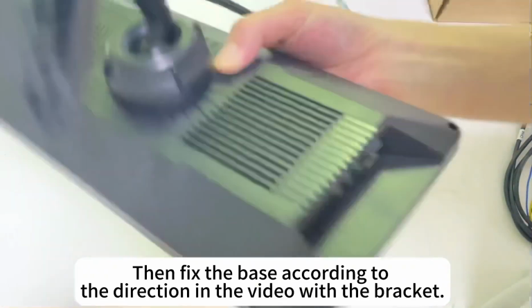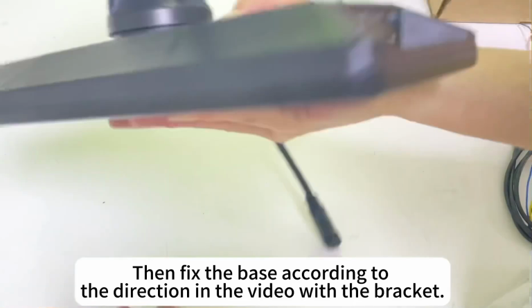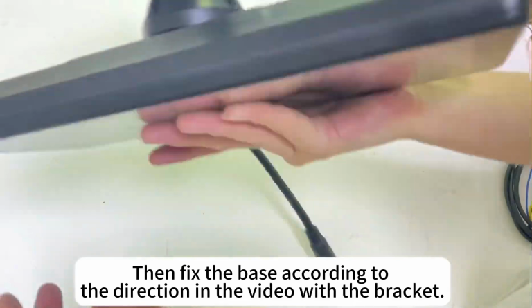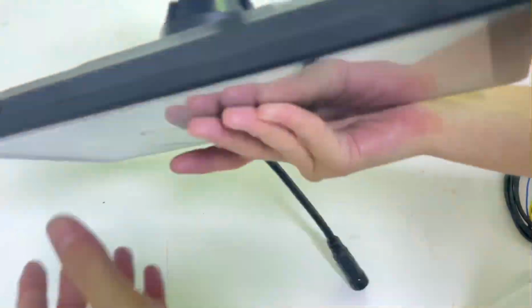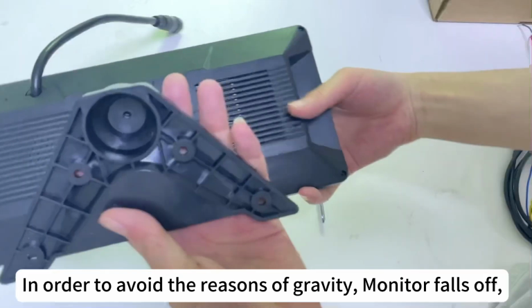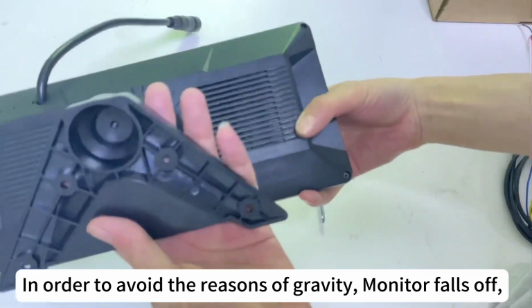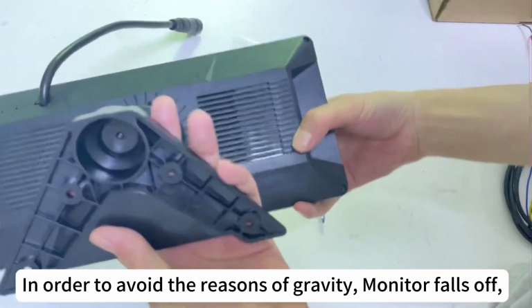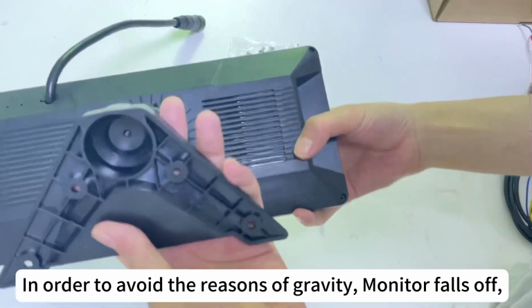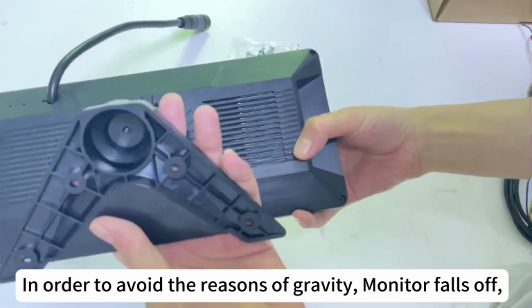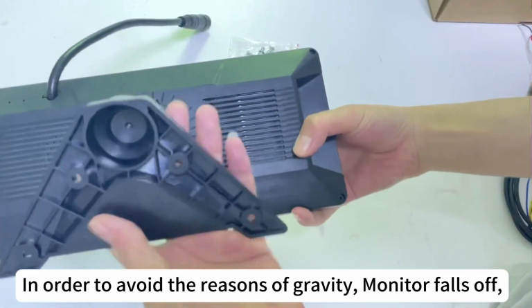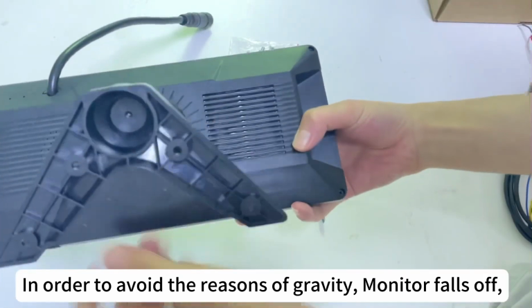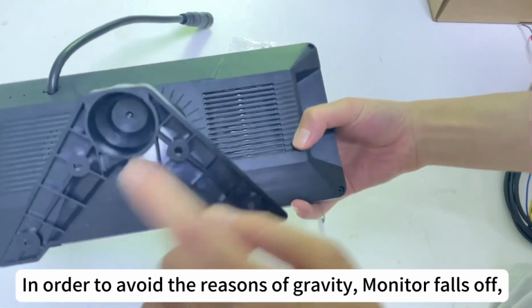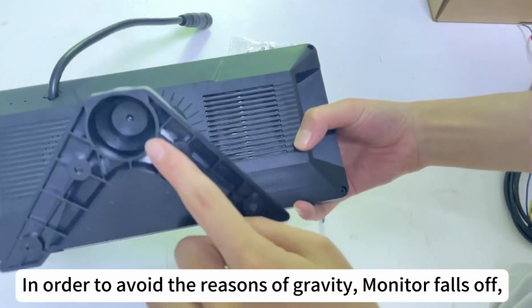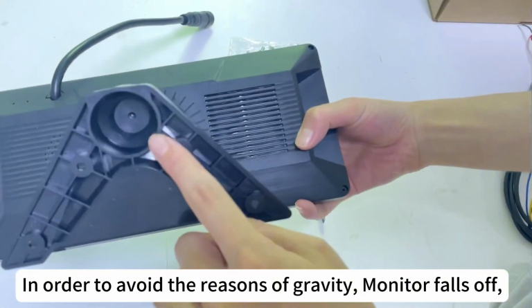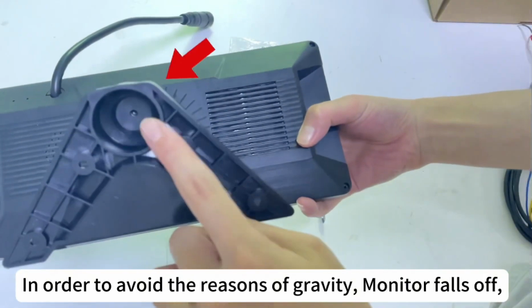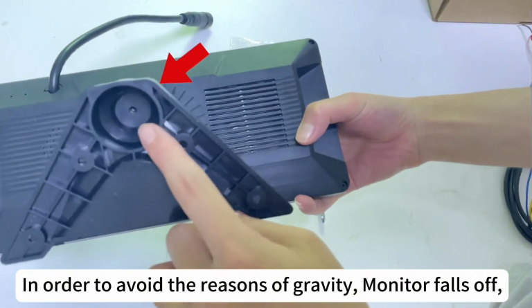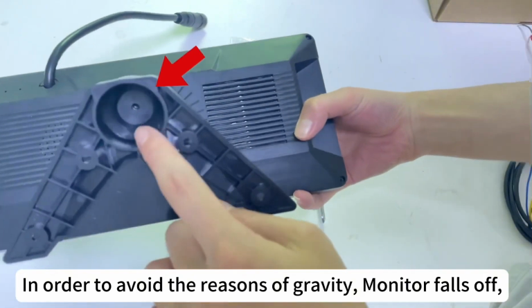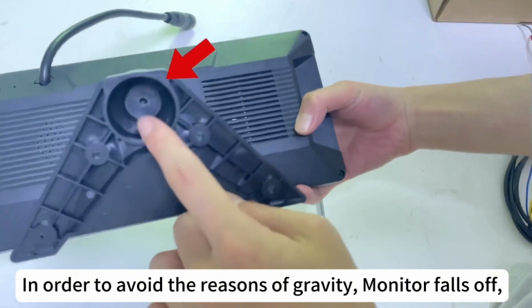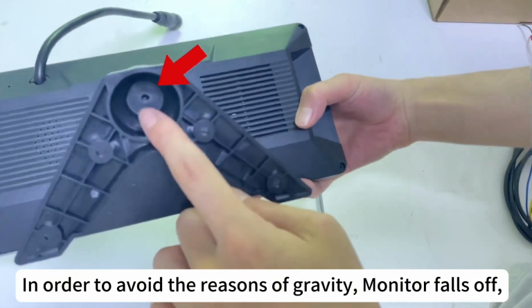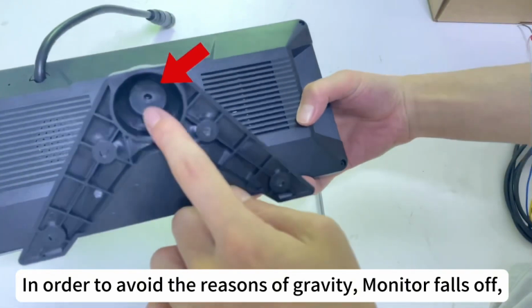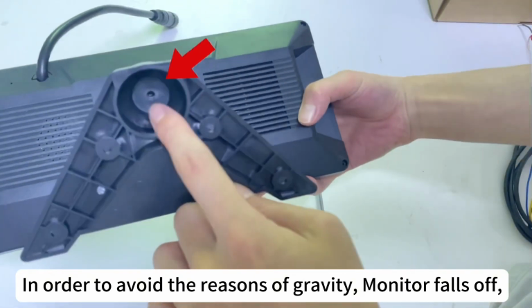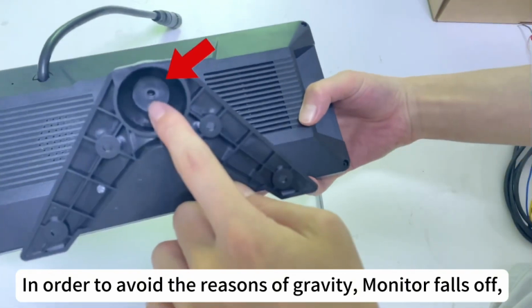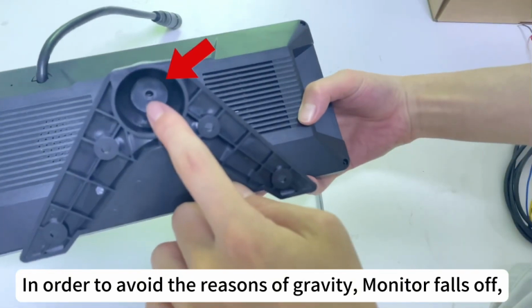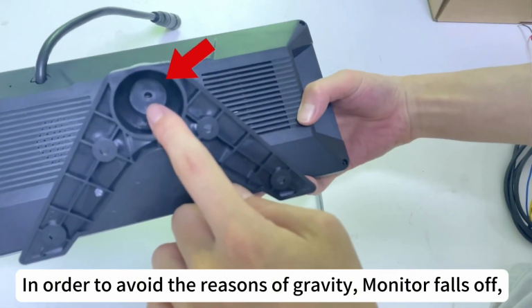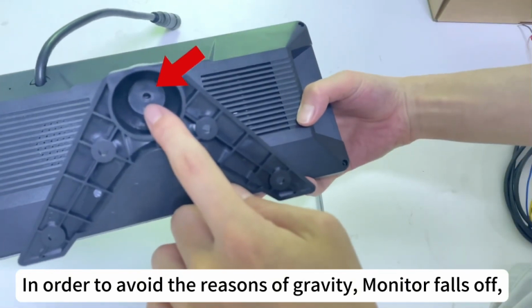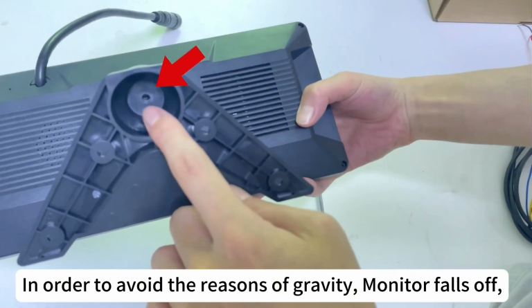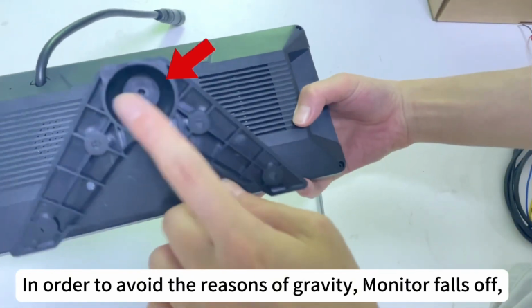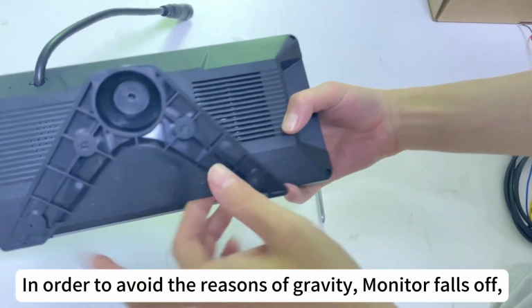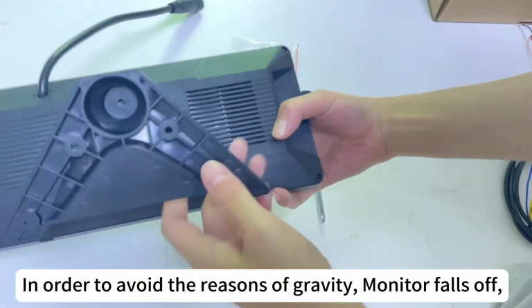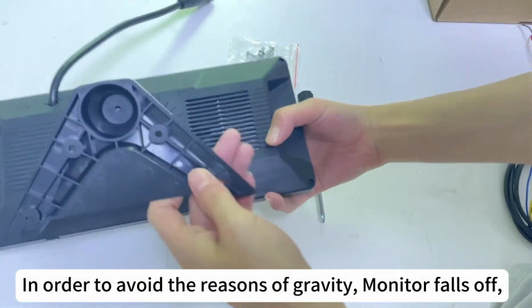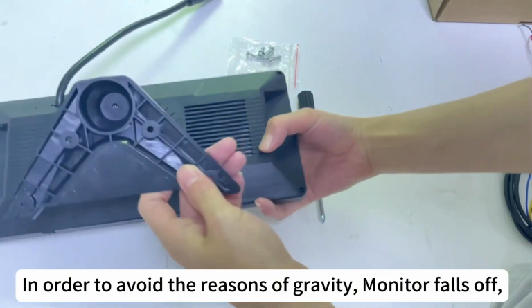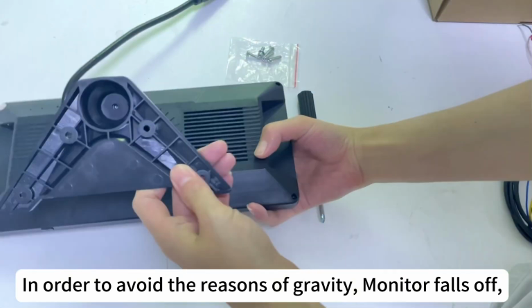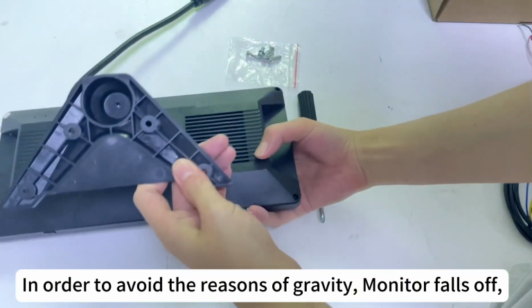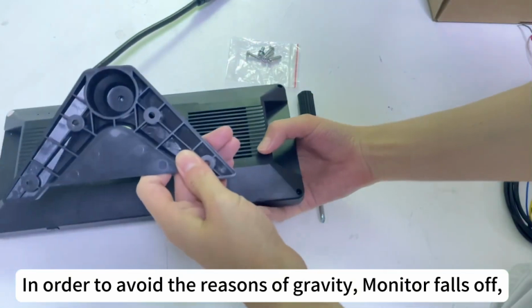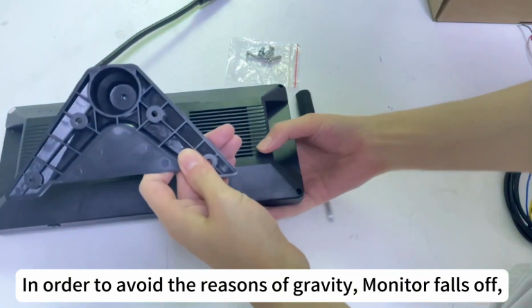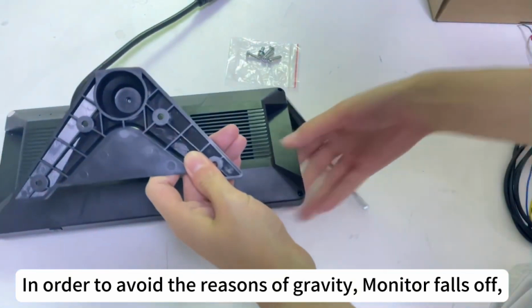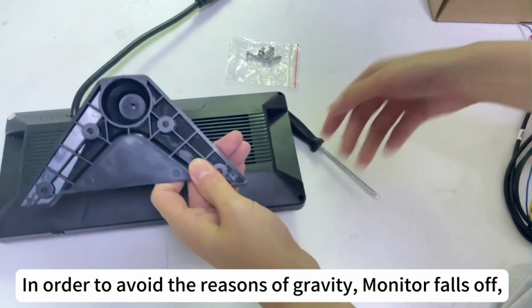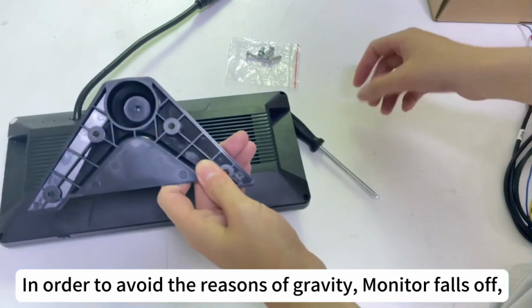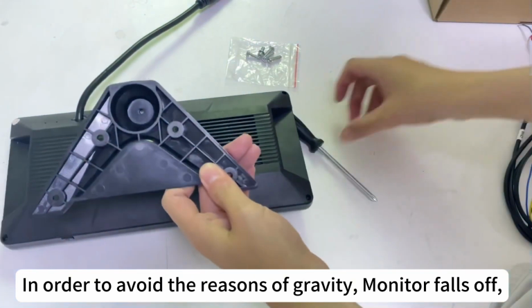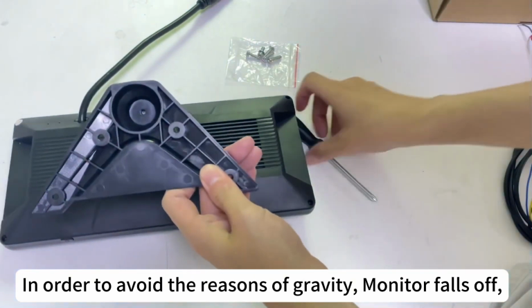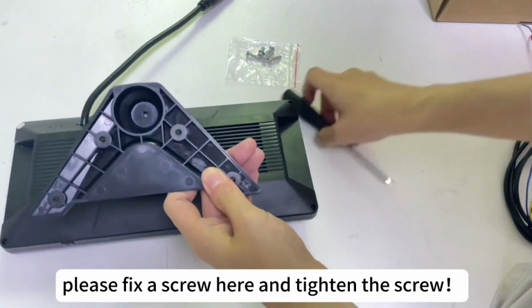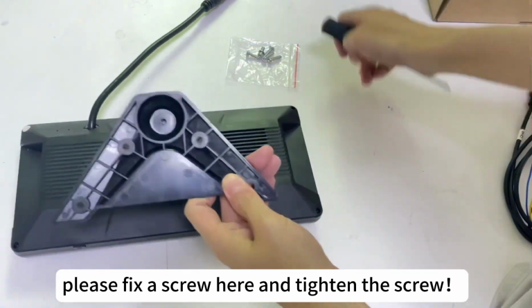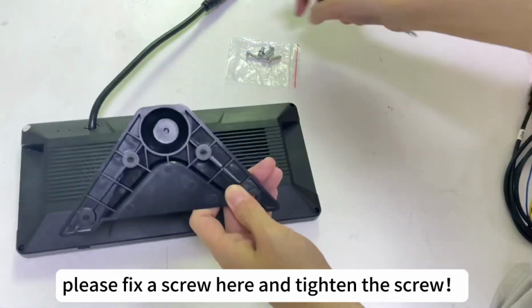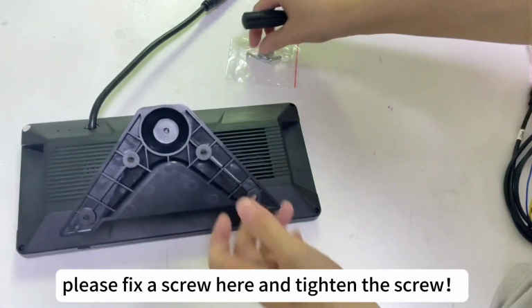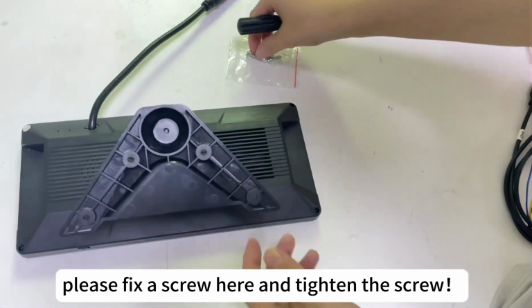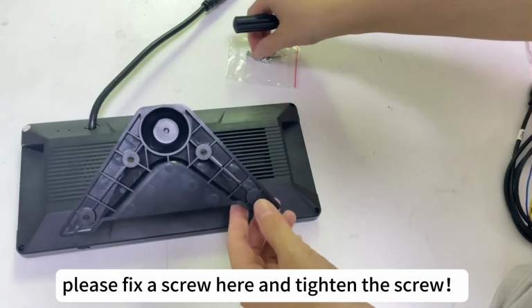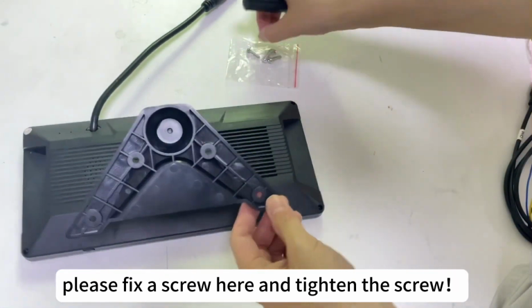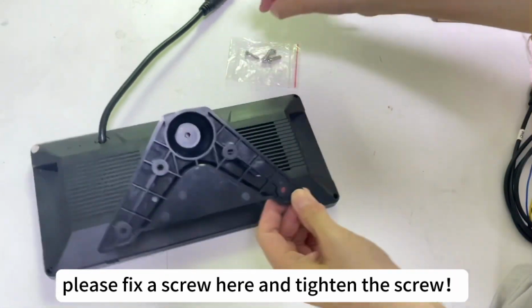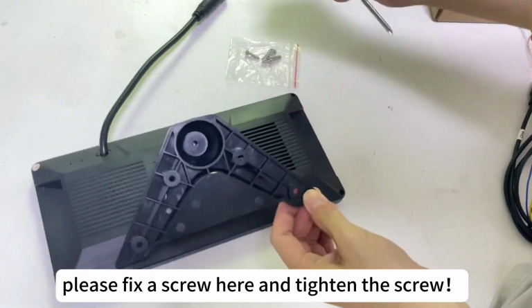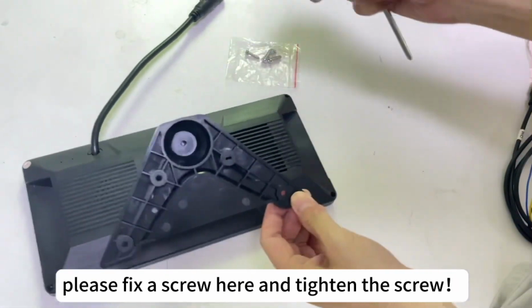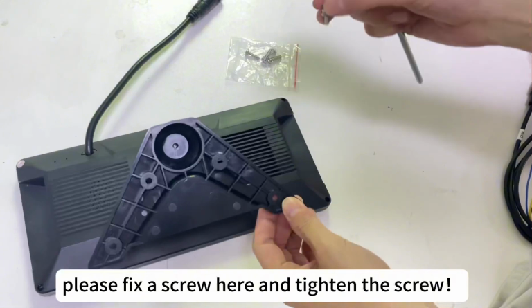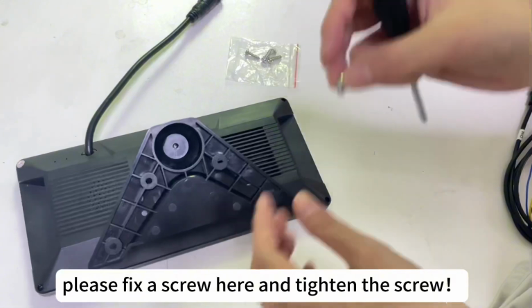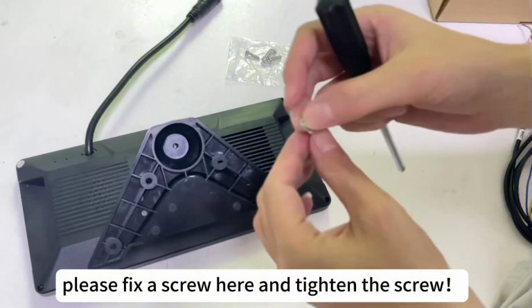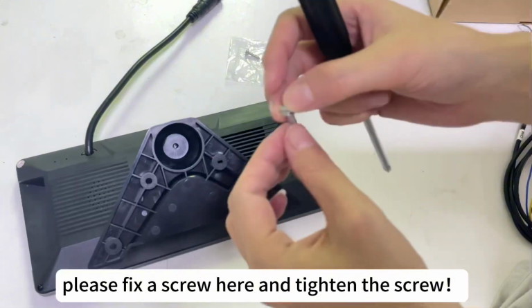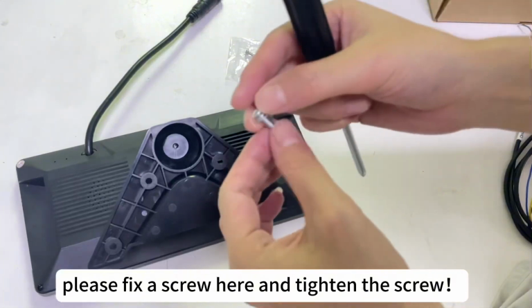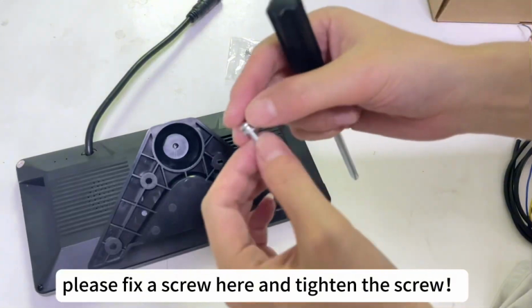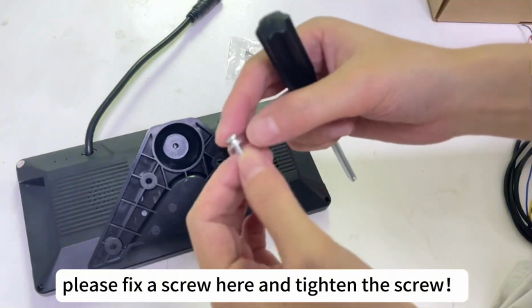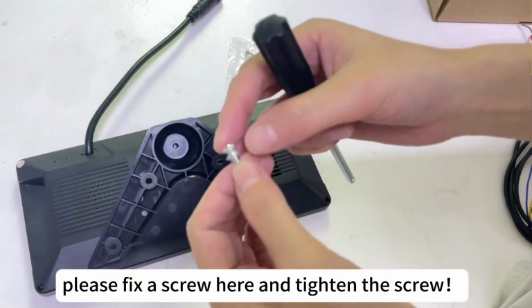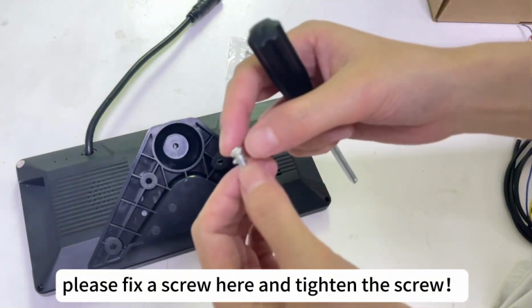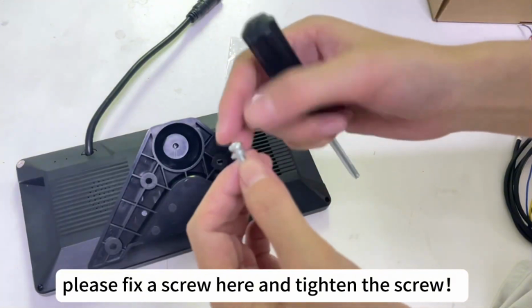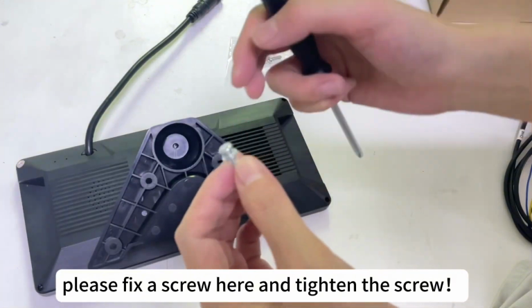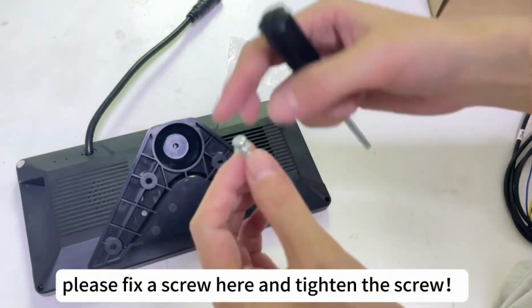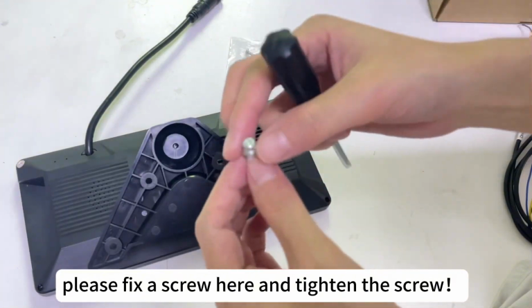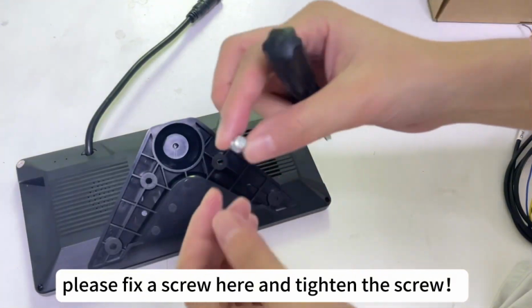In order to avoid the monitor falling off due to gravity, please fix a screw here and tighten the screw.